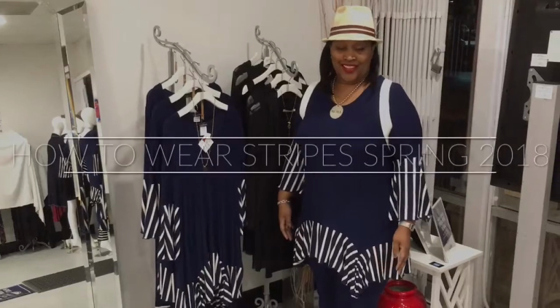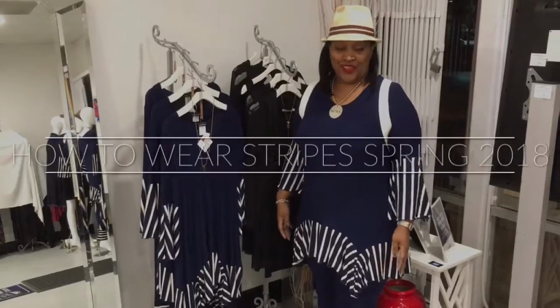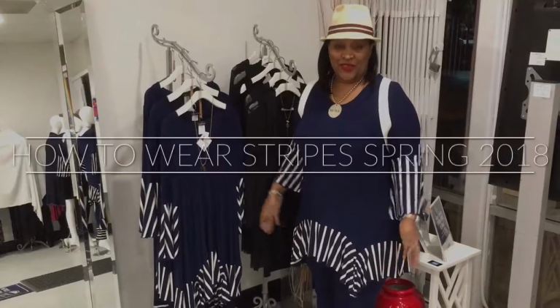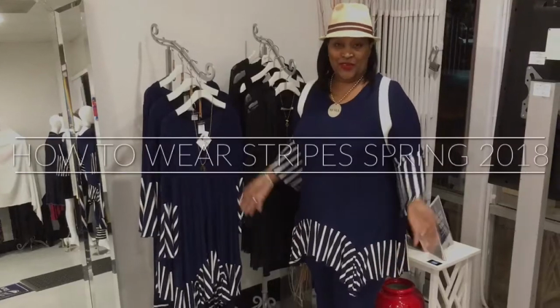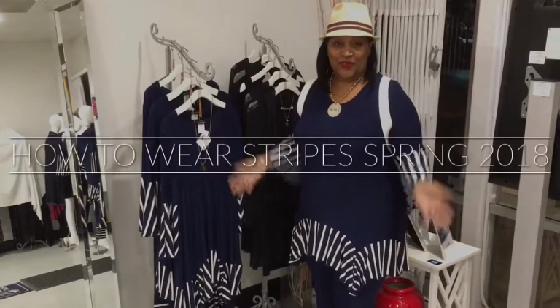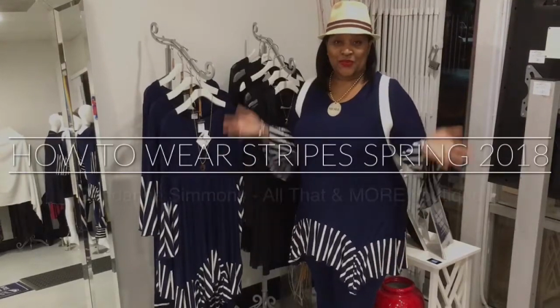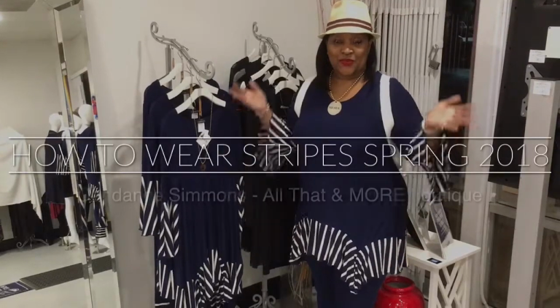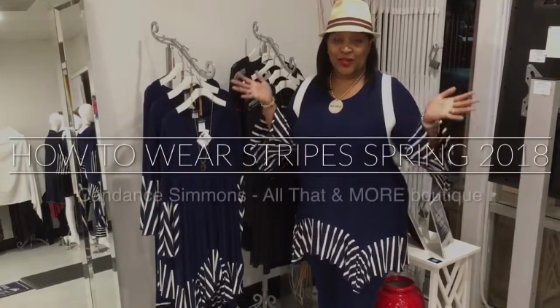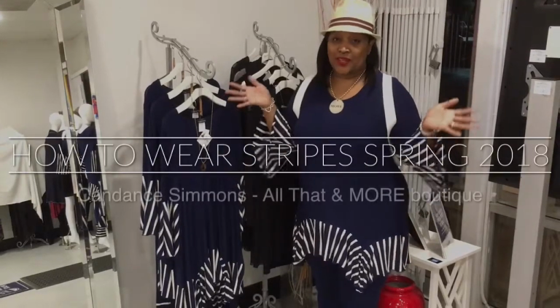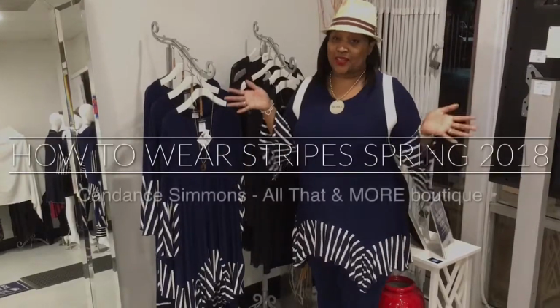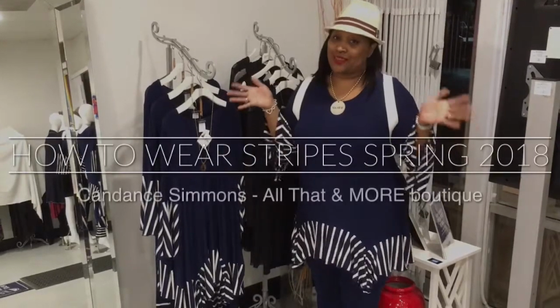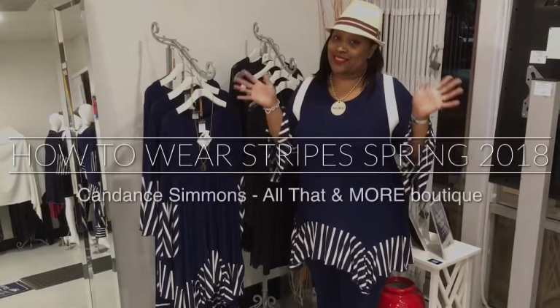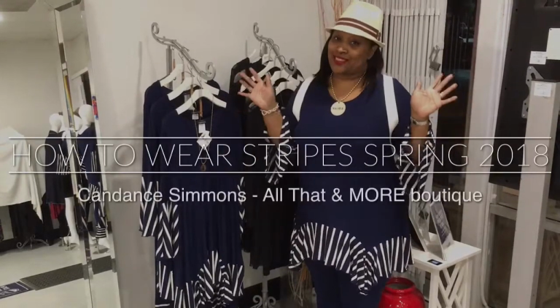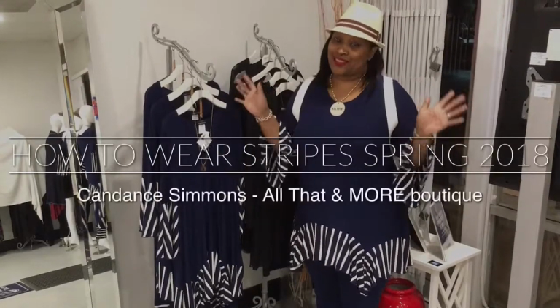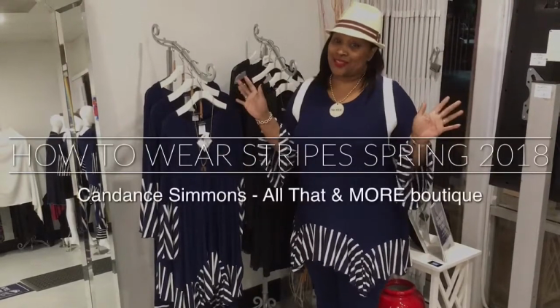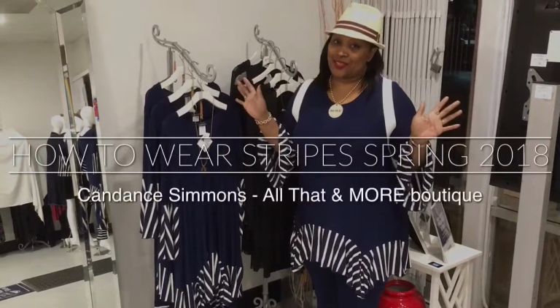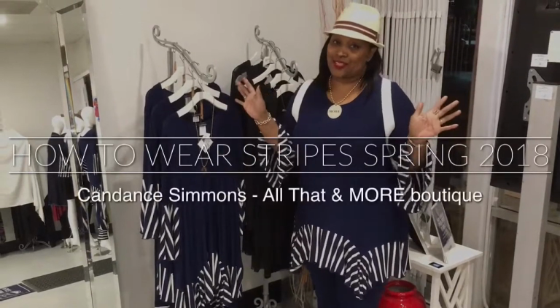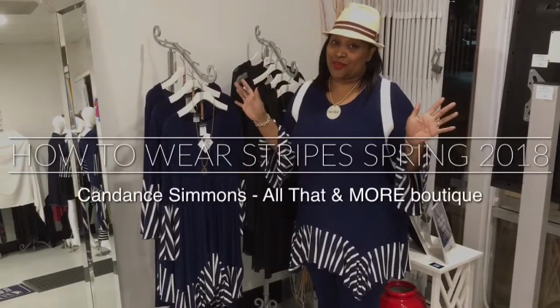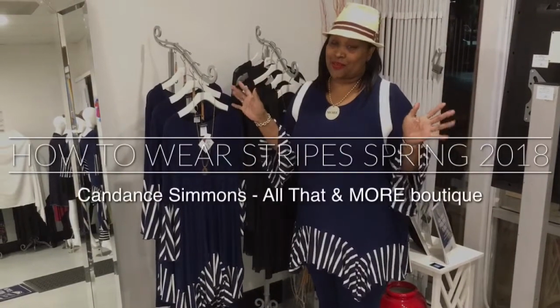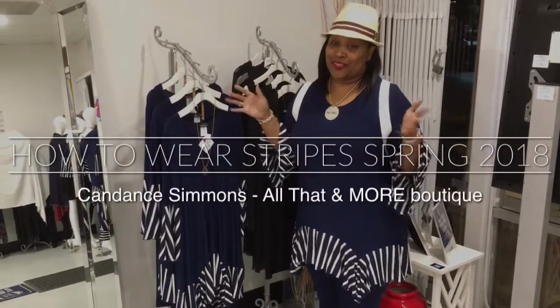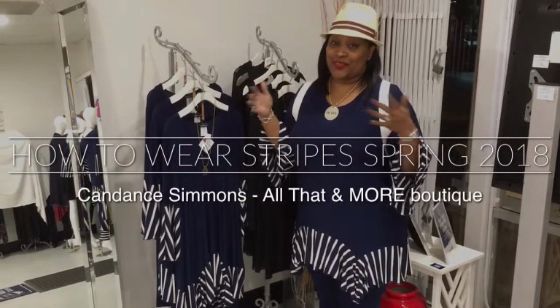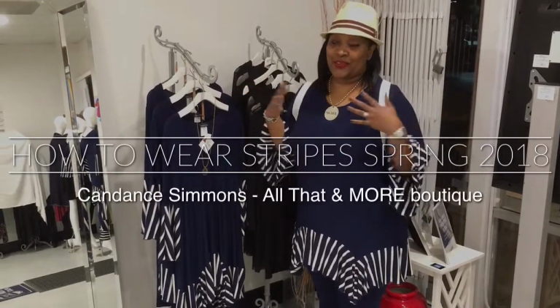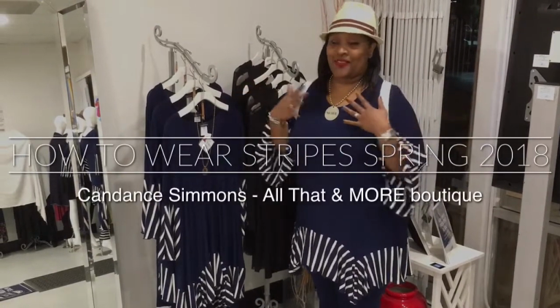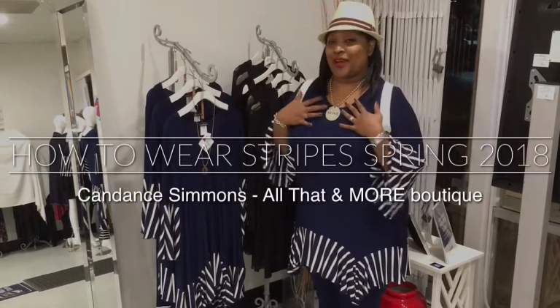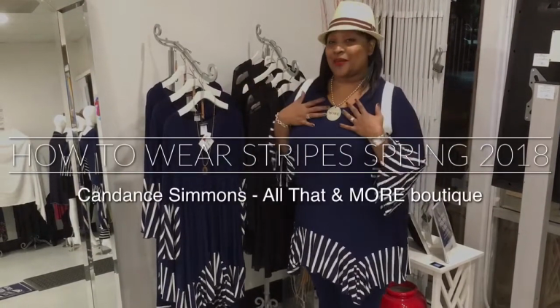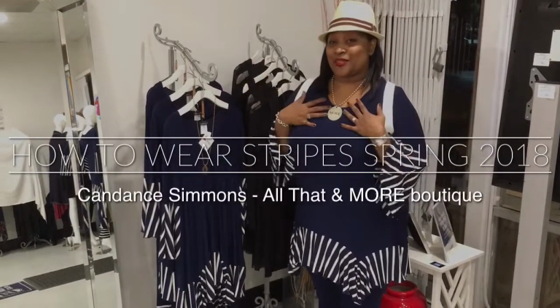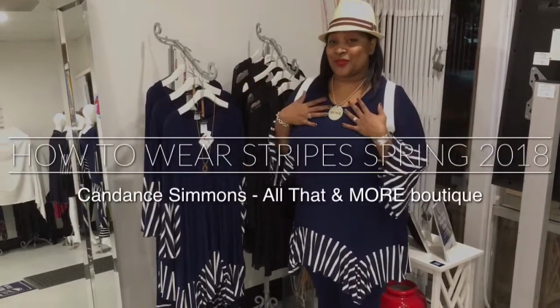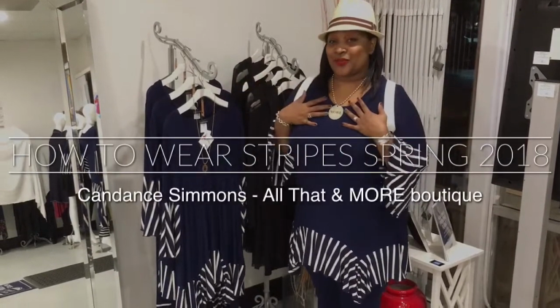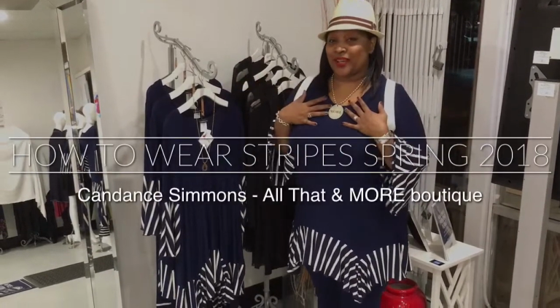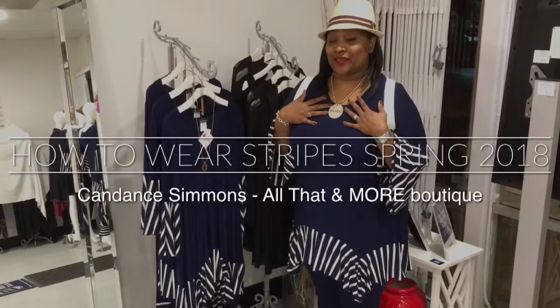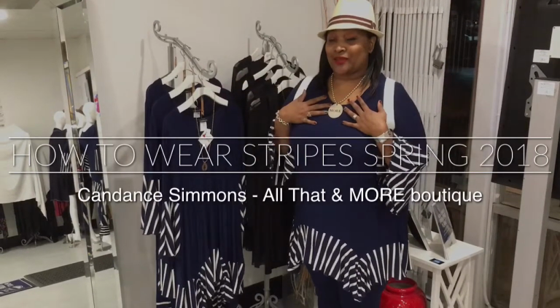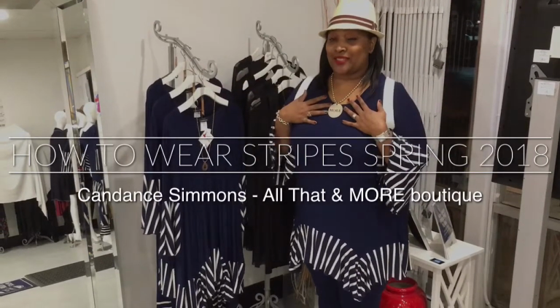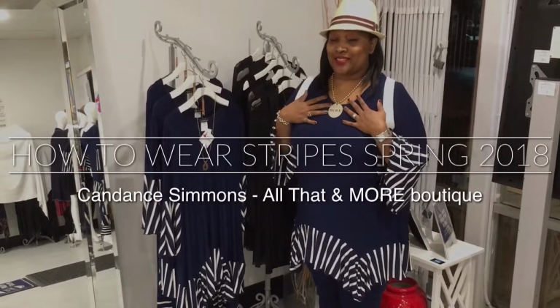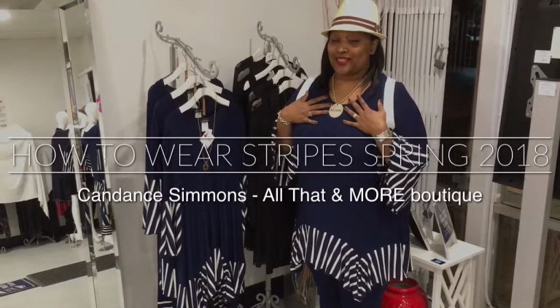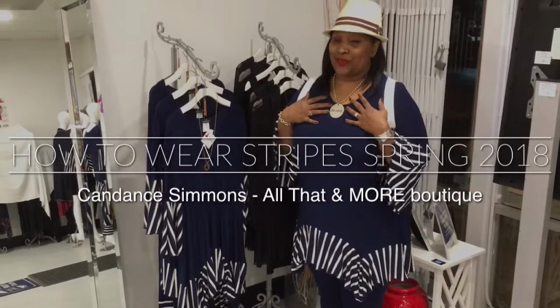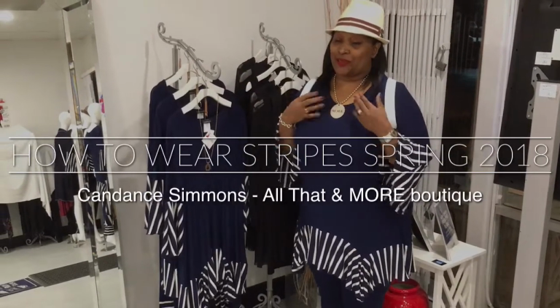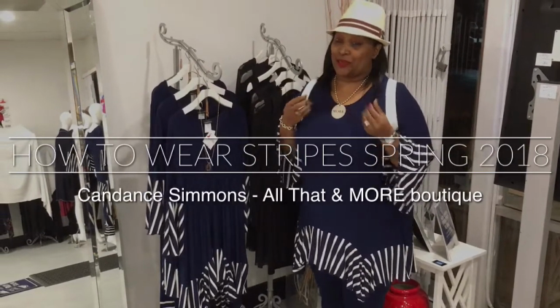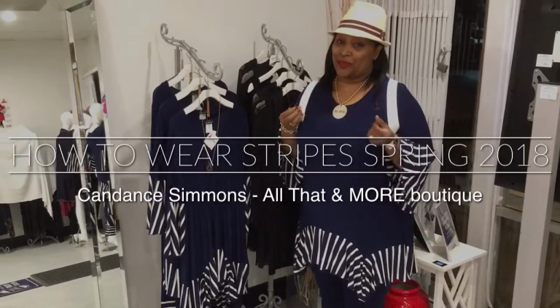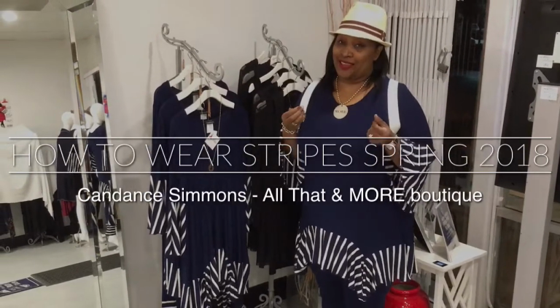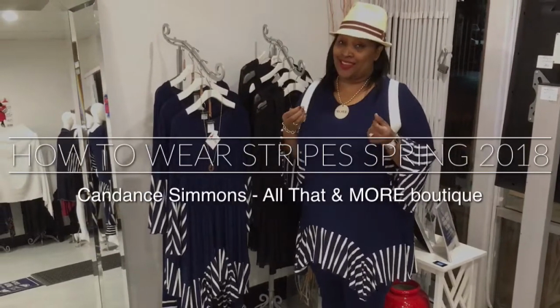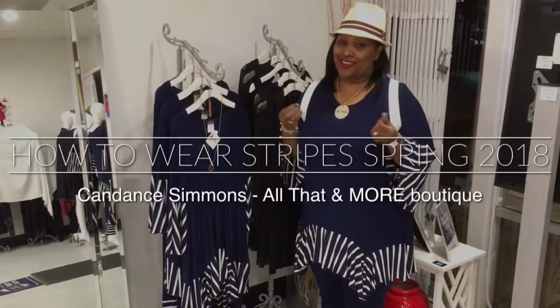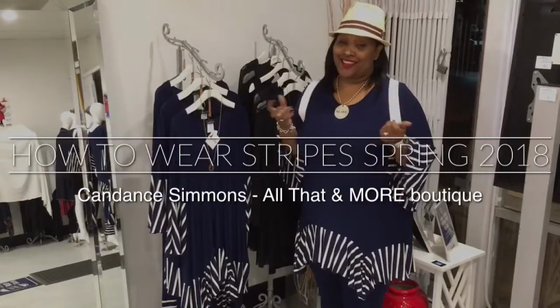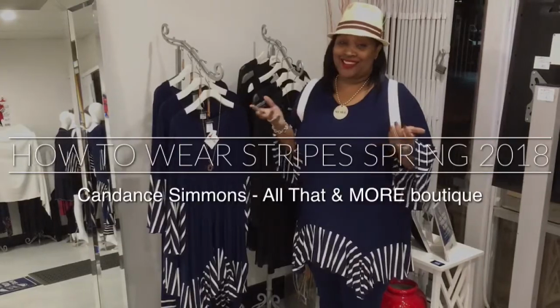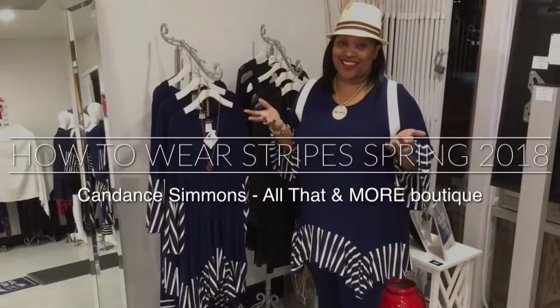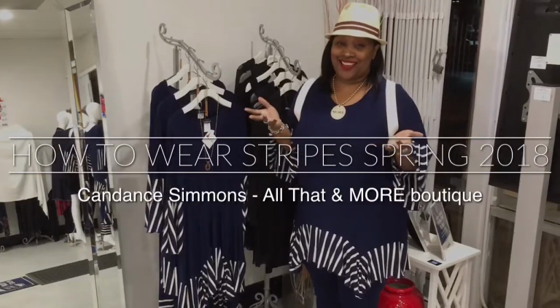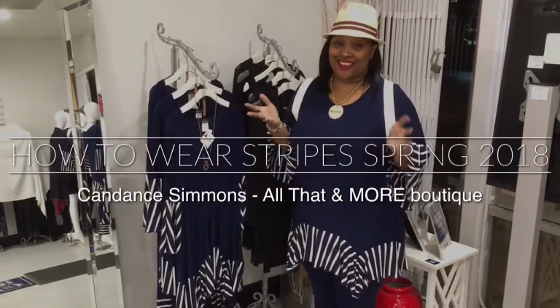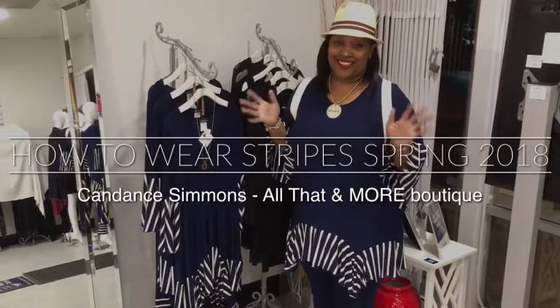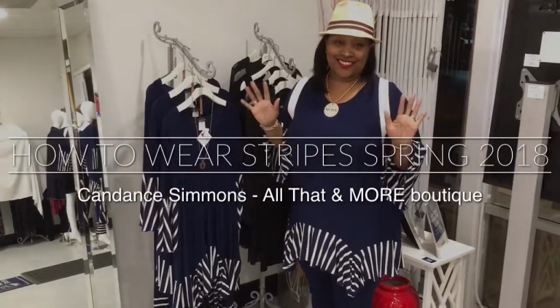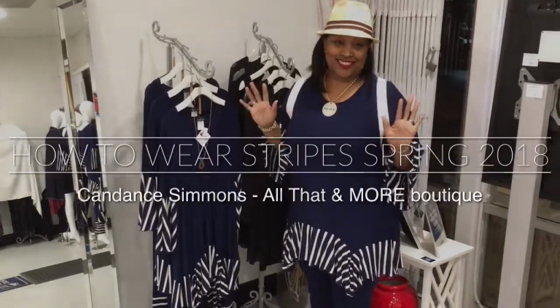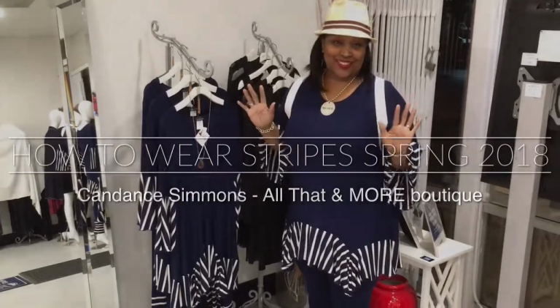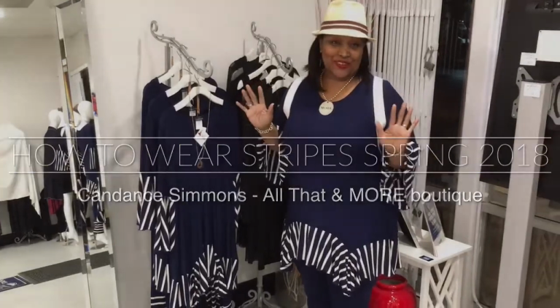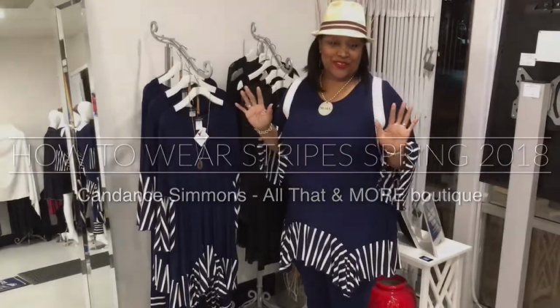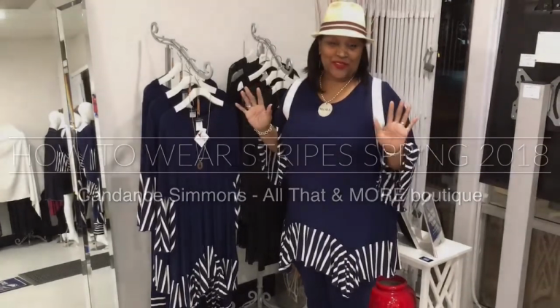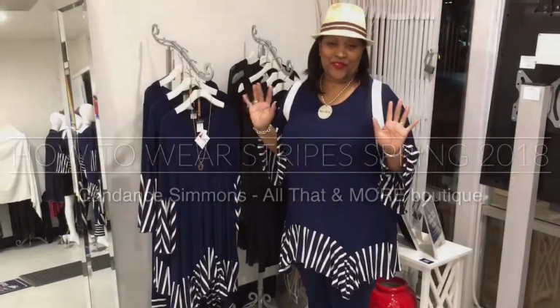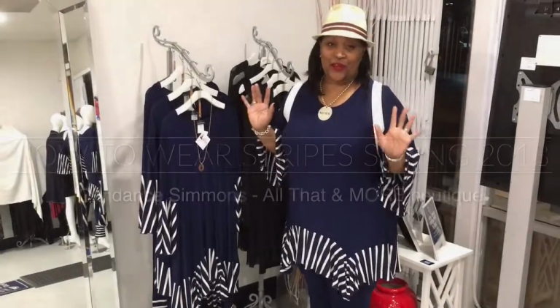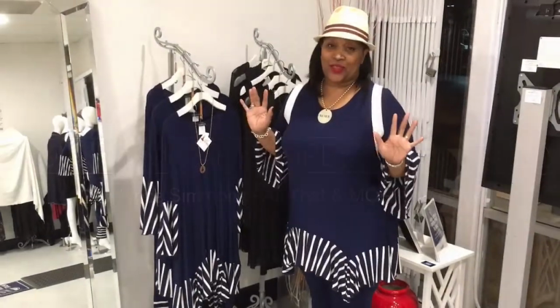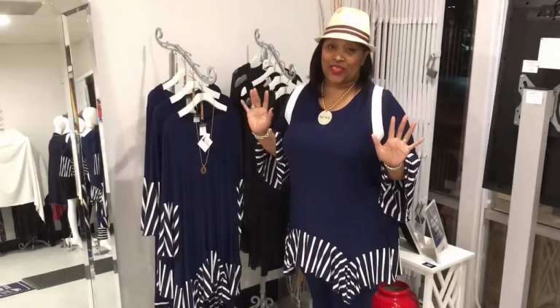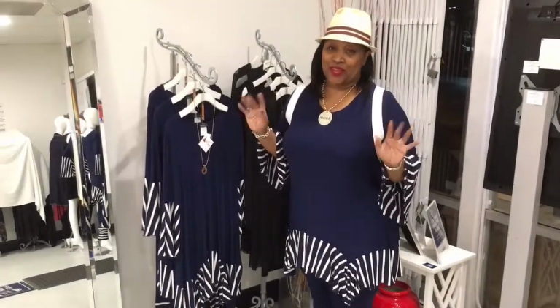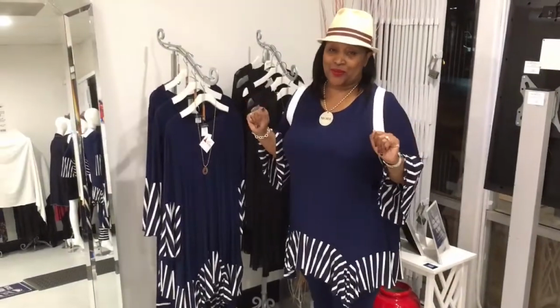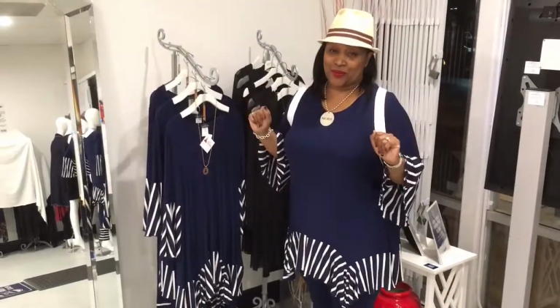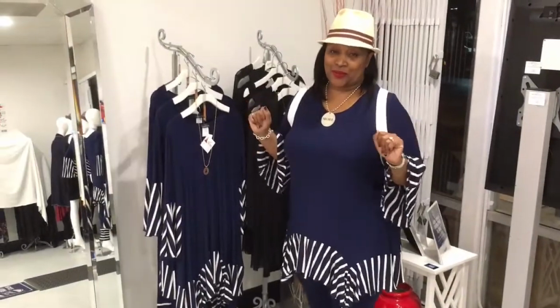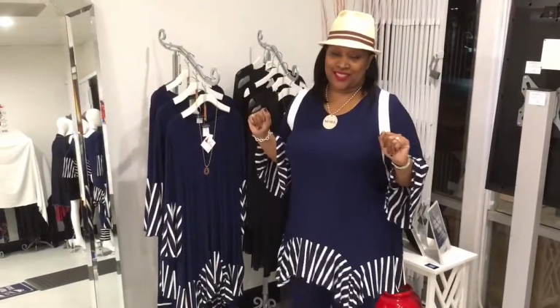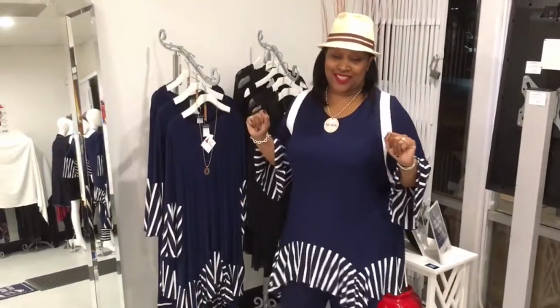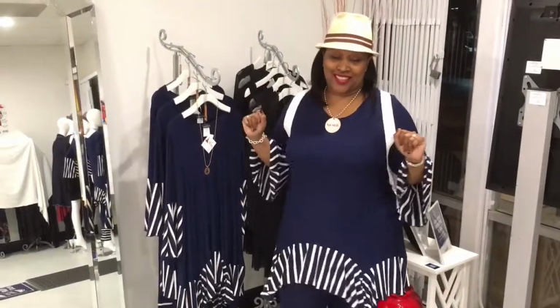Hello! Welcome to this week's episode of How Would You Rock It Wednesday with me, Can Dance, the owner of All That & More Boutique.